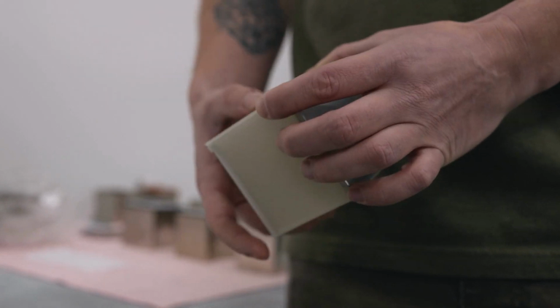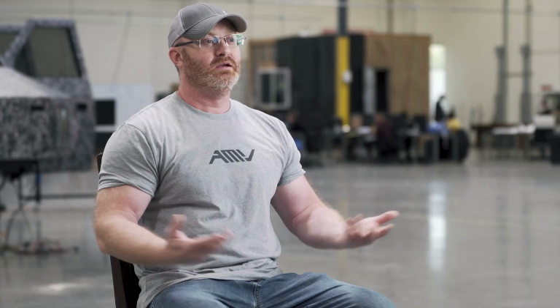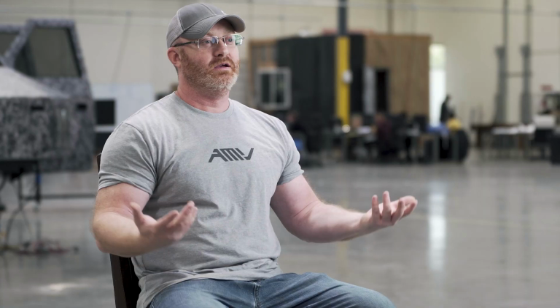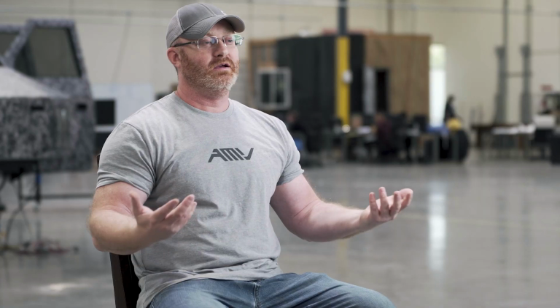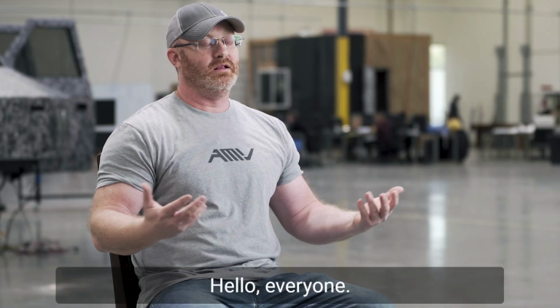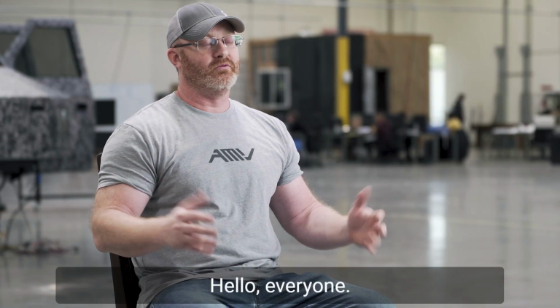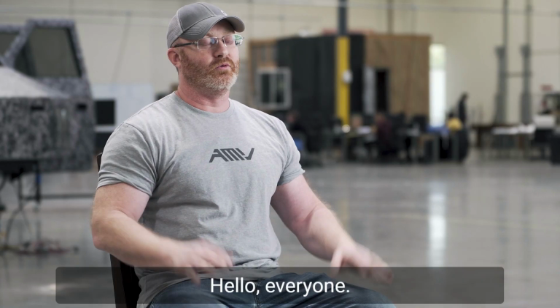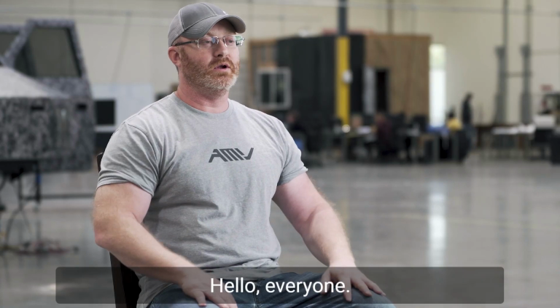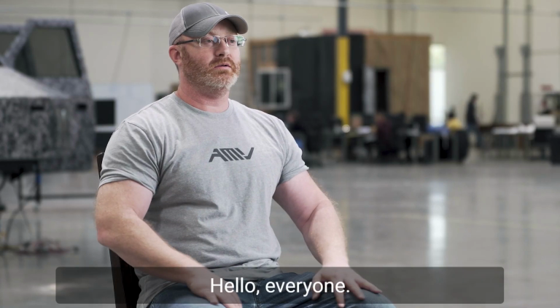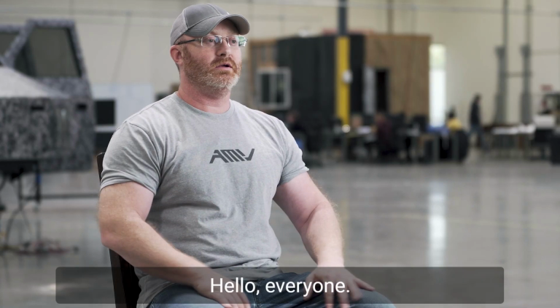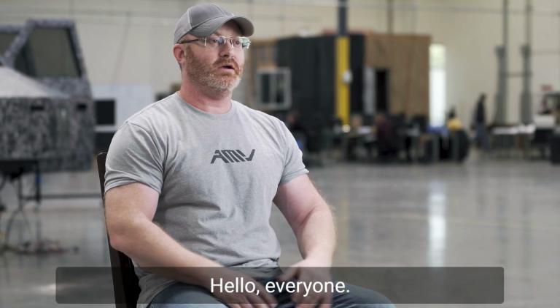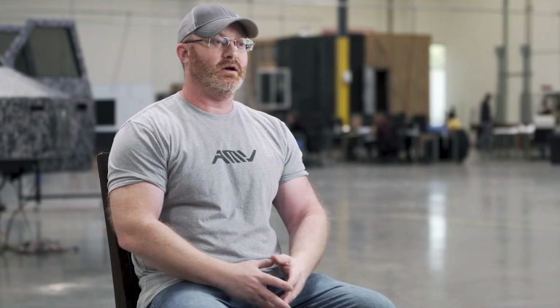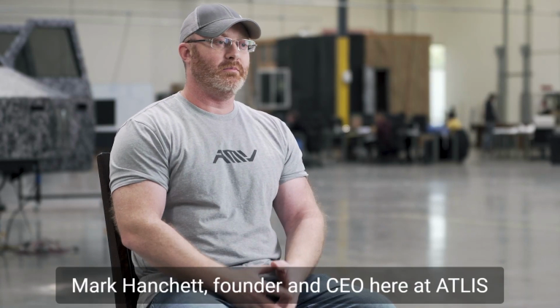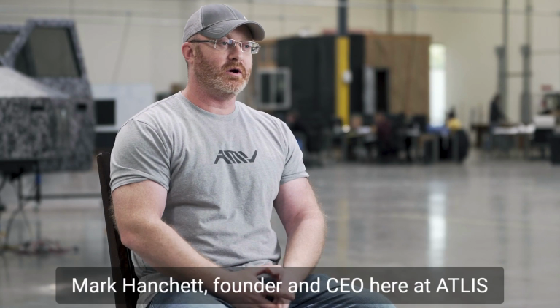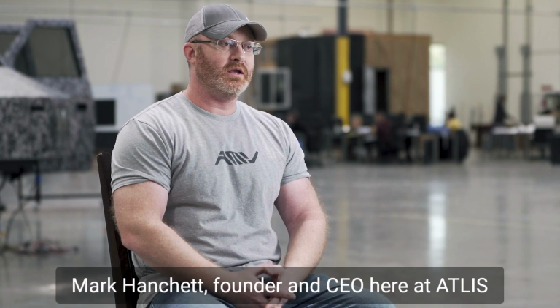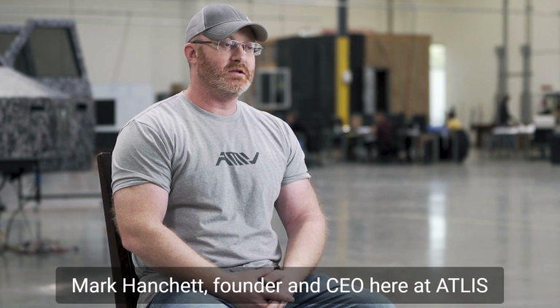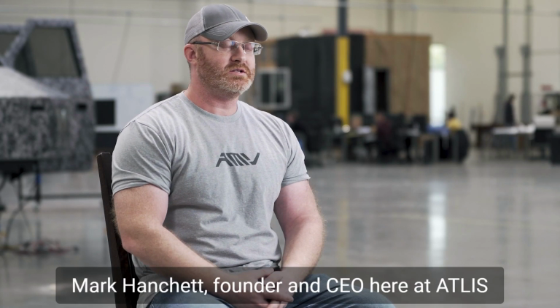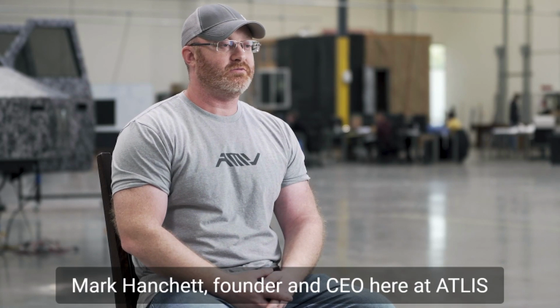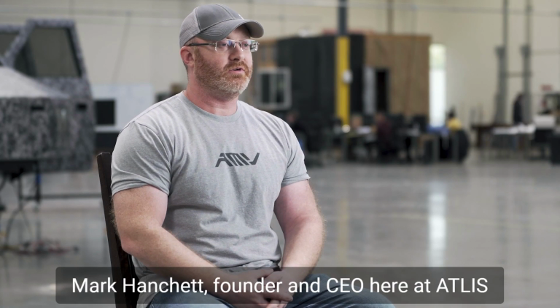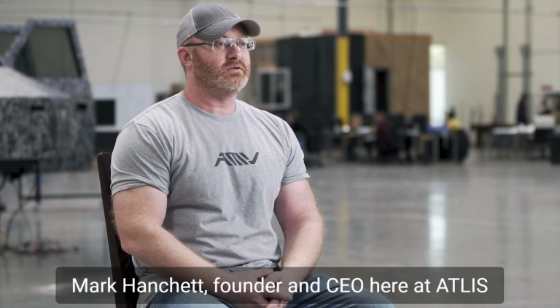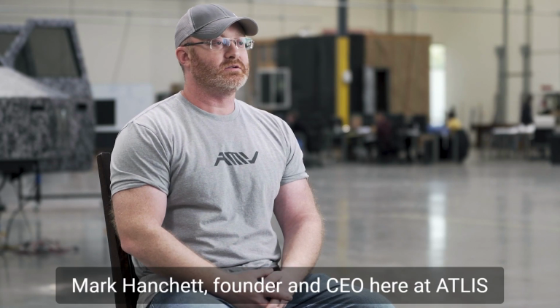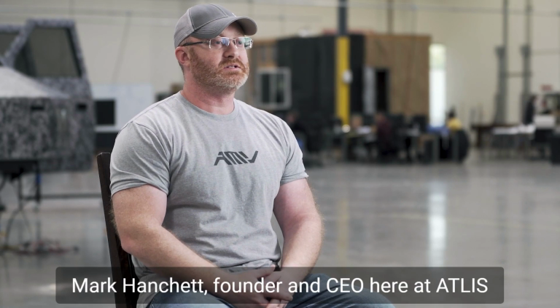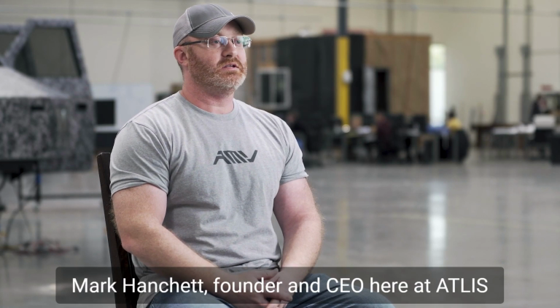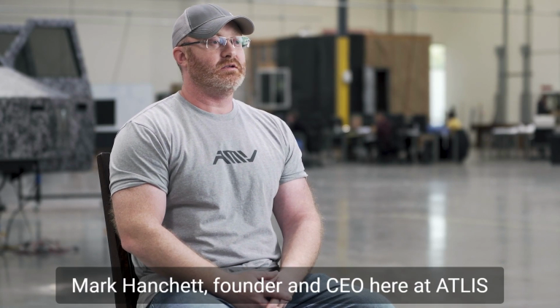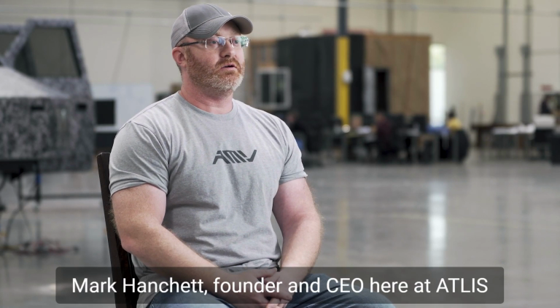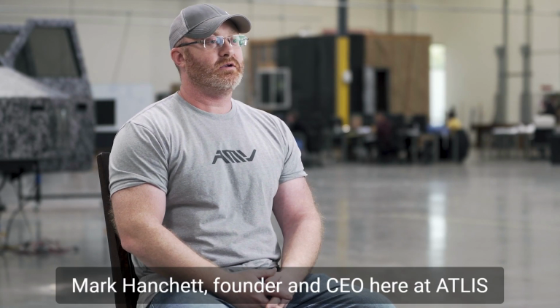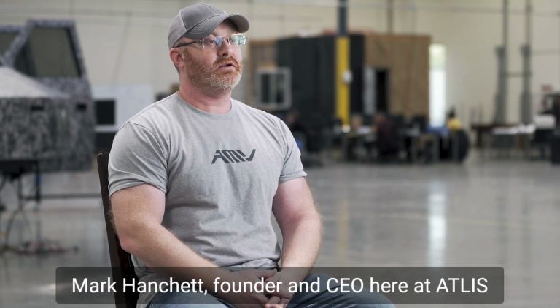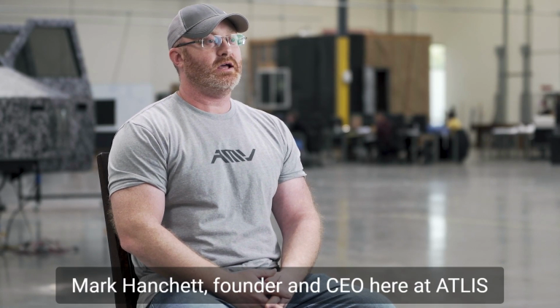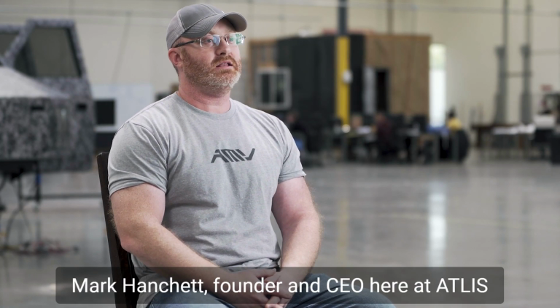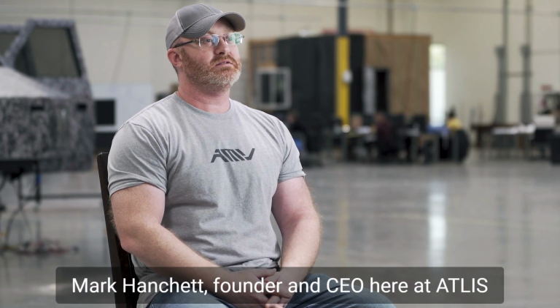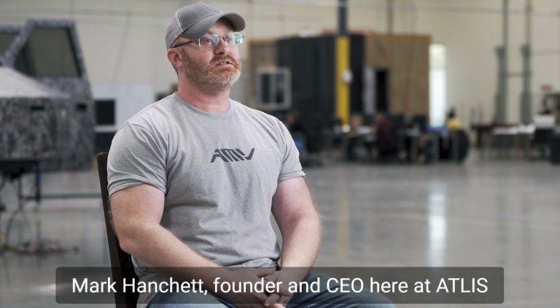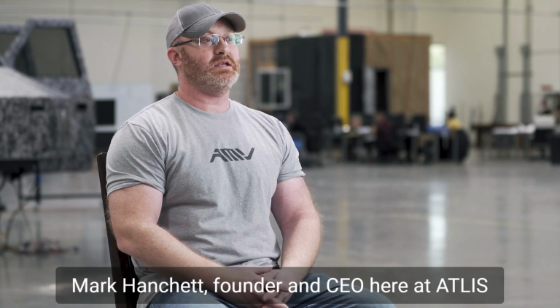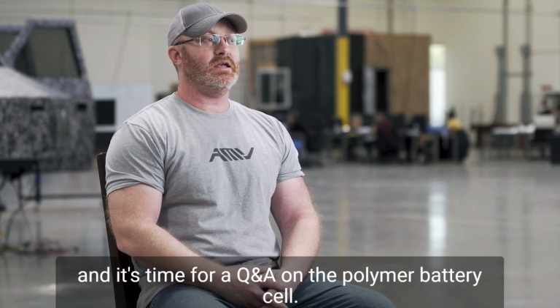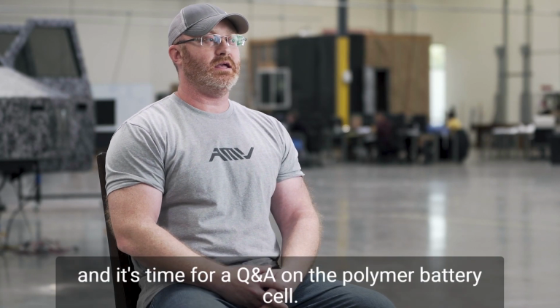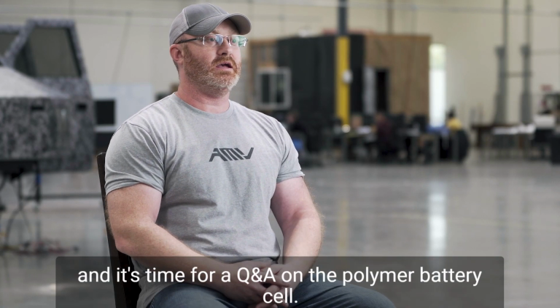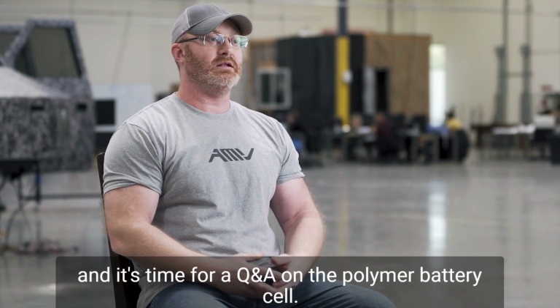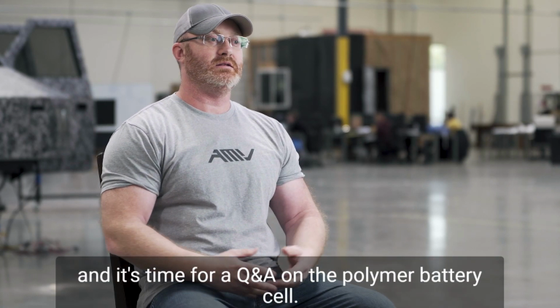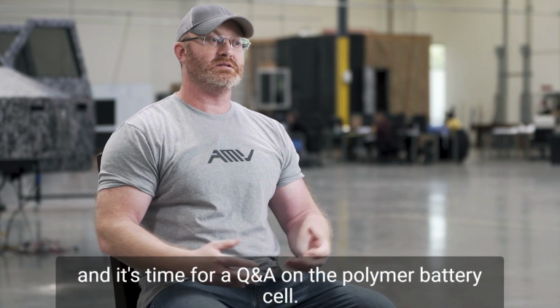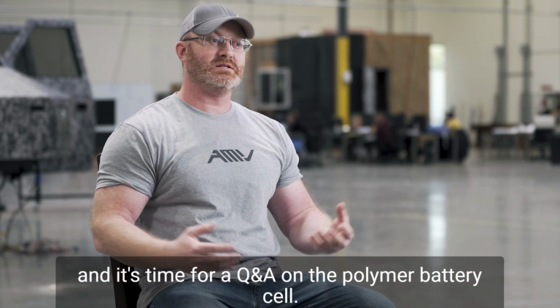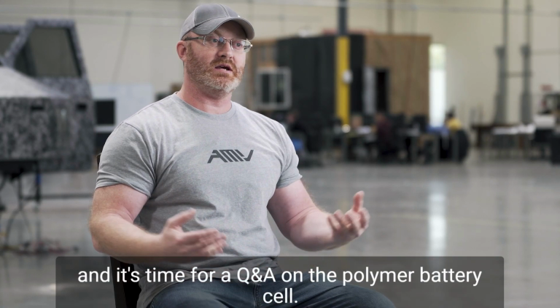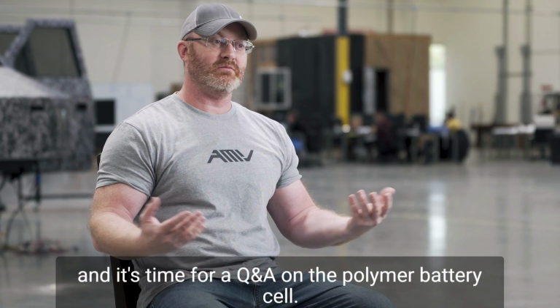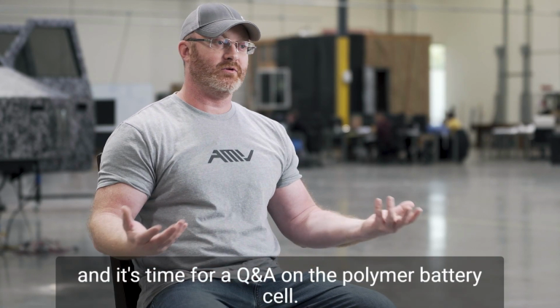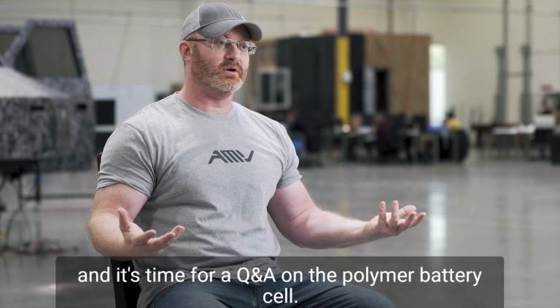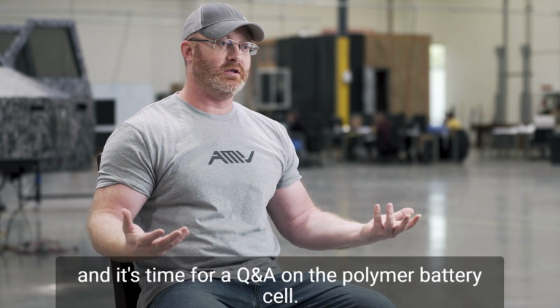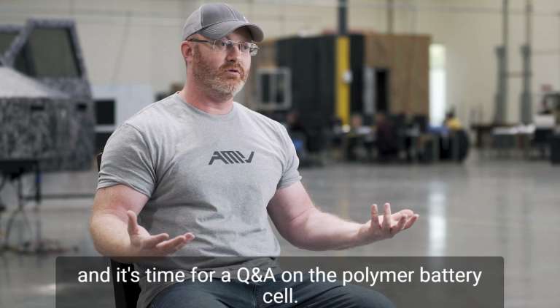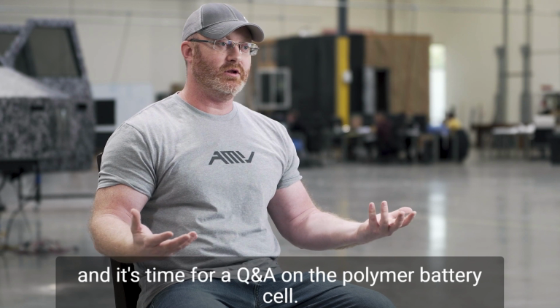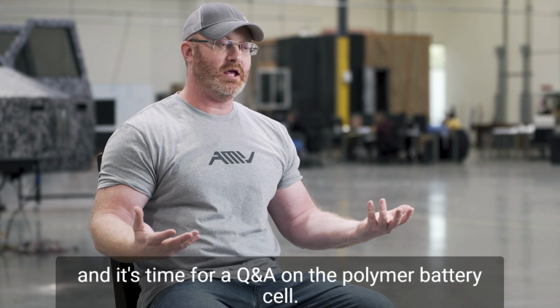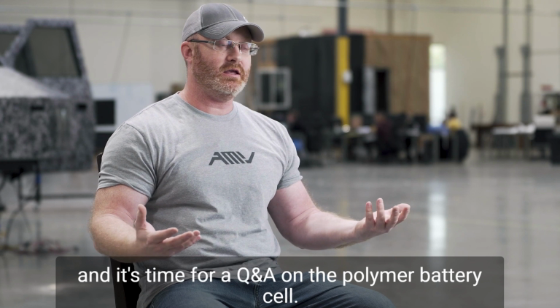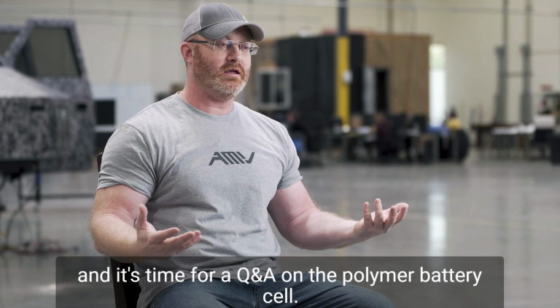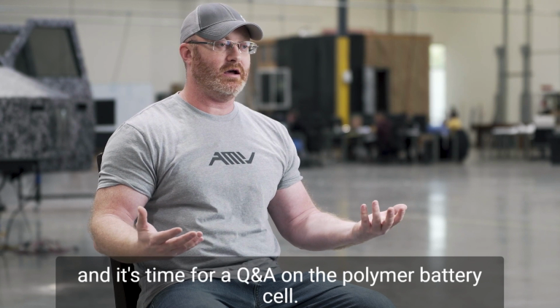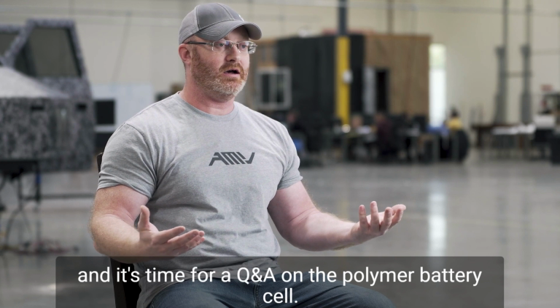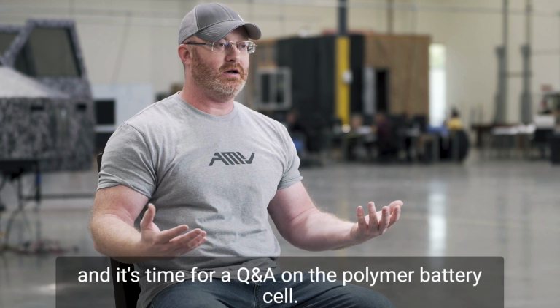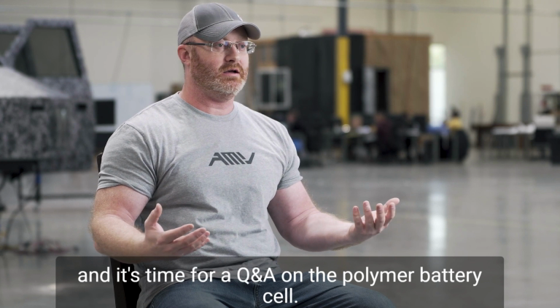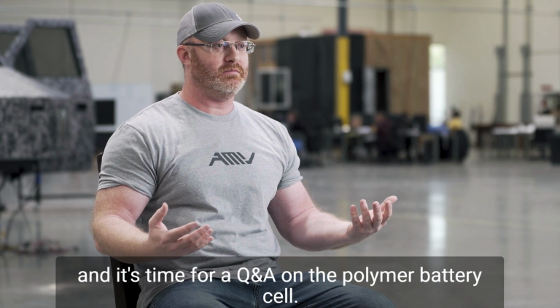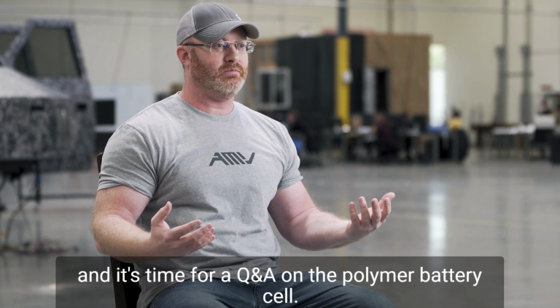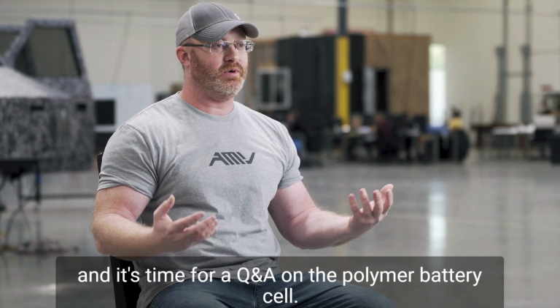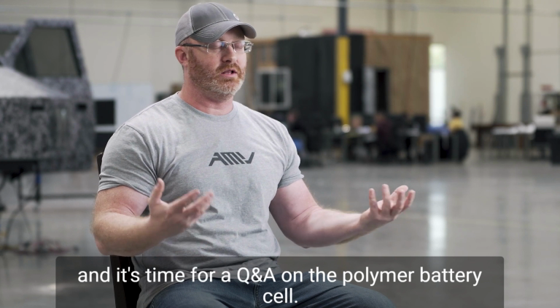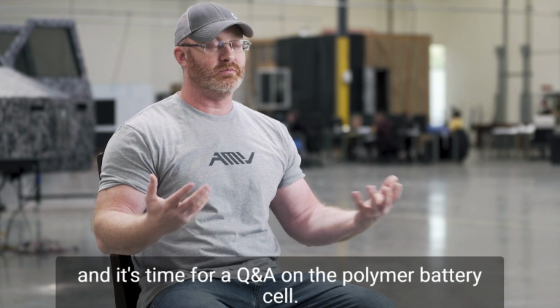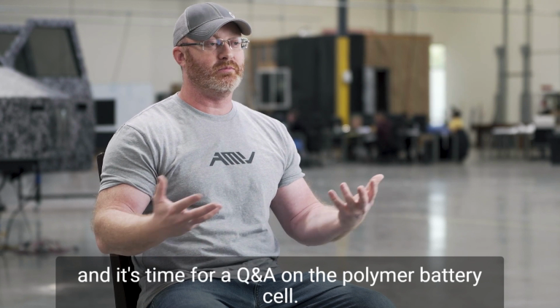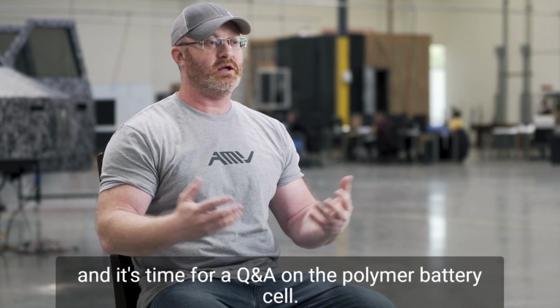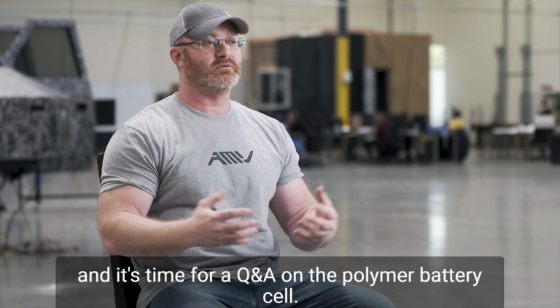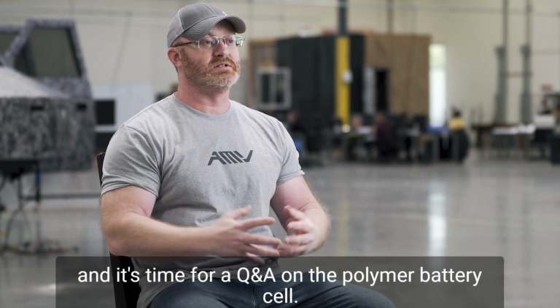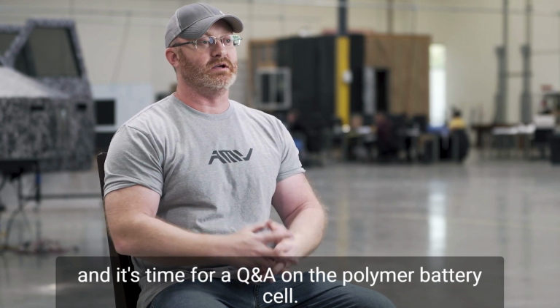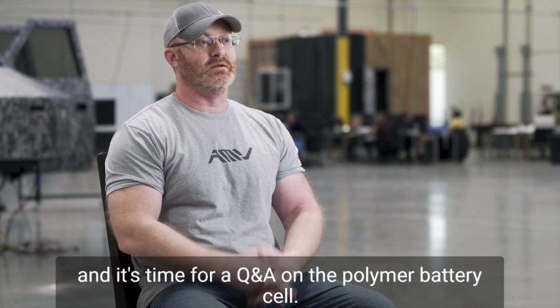Hello everyone, Mark Hanchett, founder and CEO here at Atlas, and it's time for a Q&A on polymer battery cells.